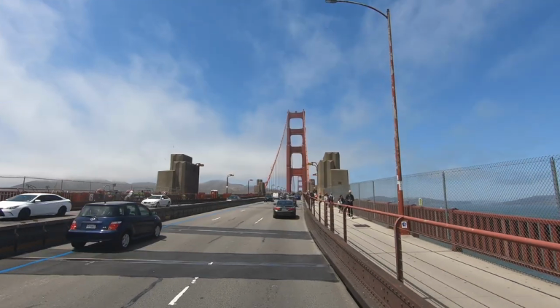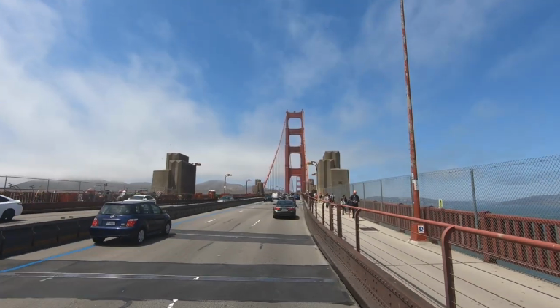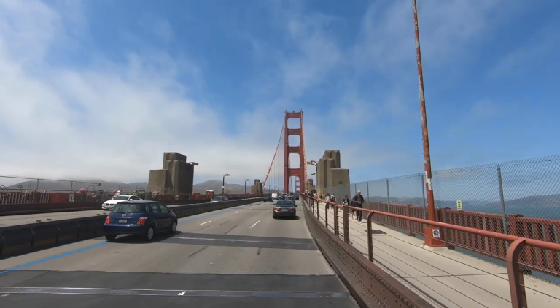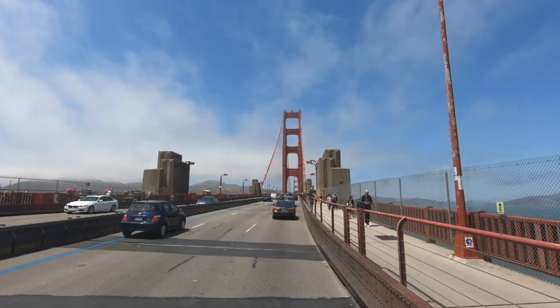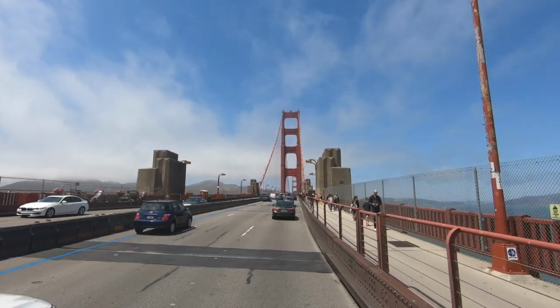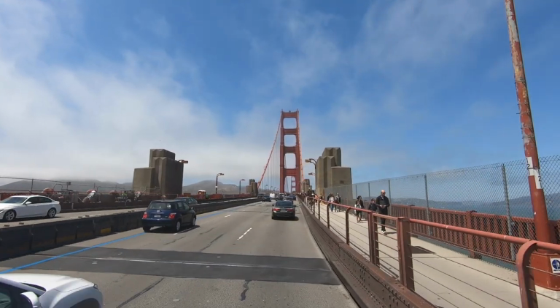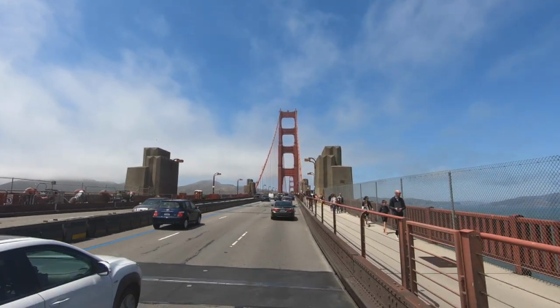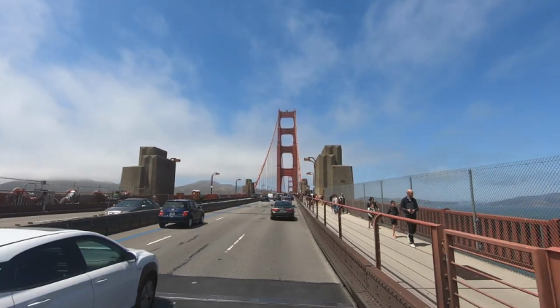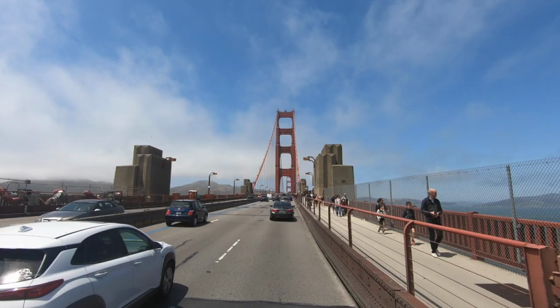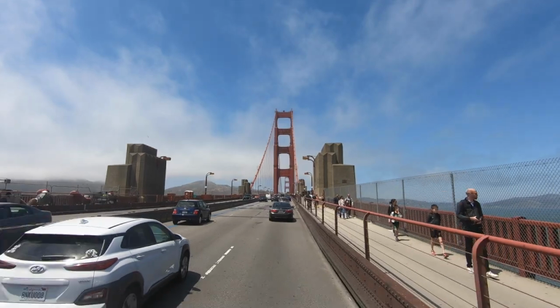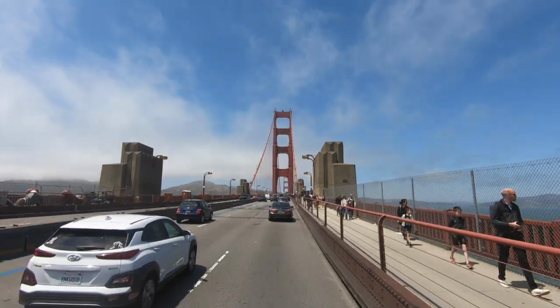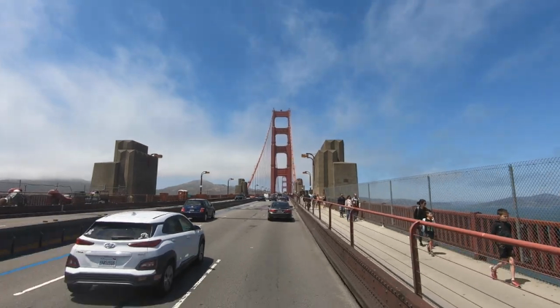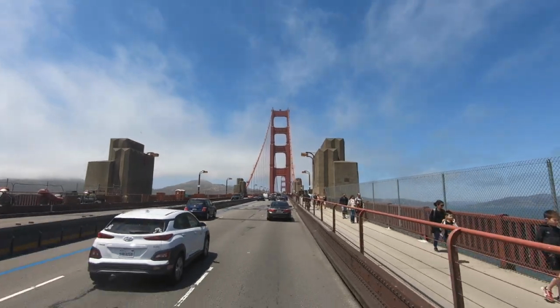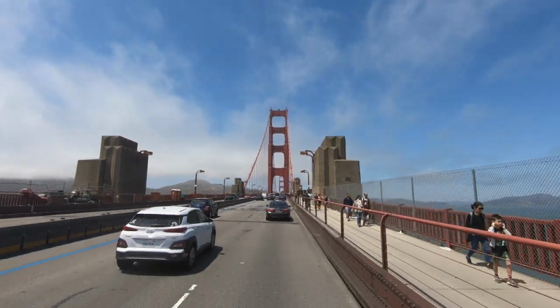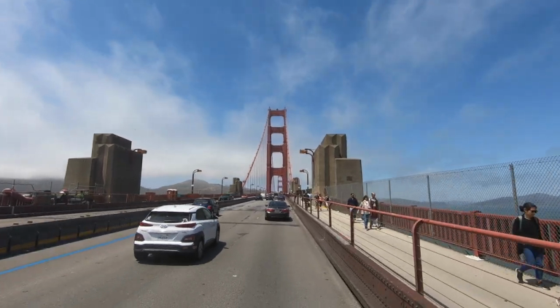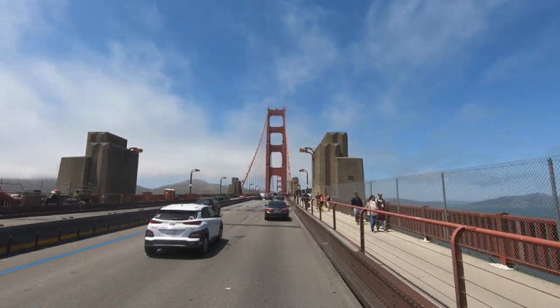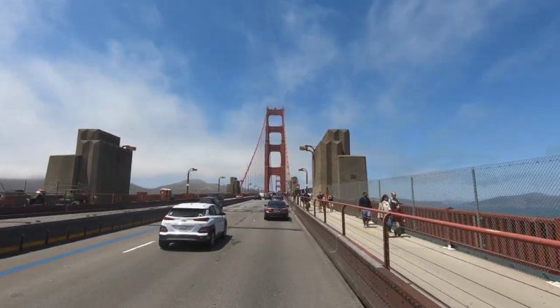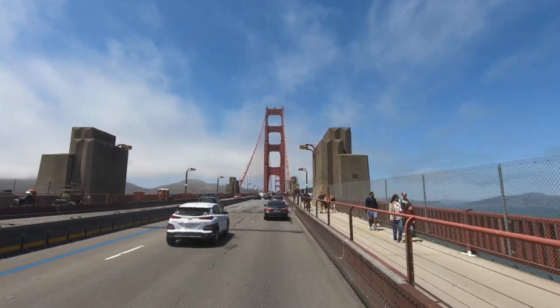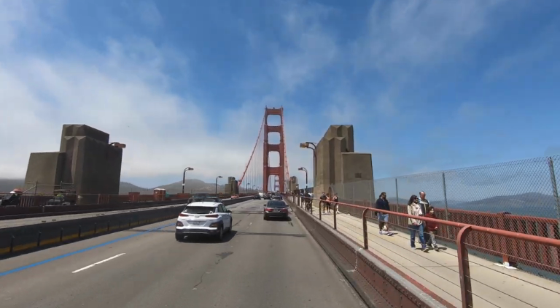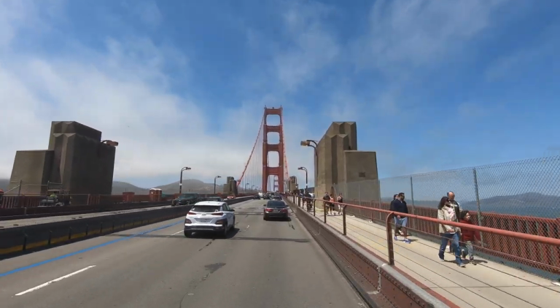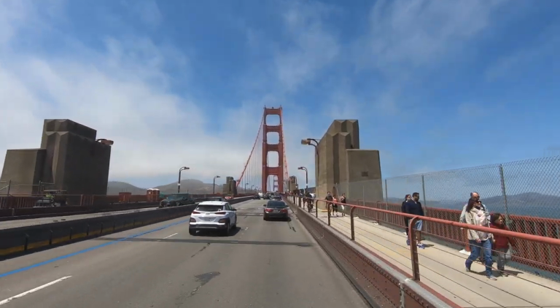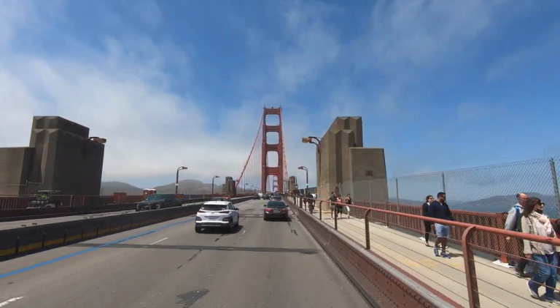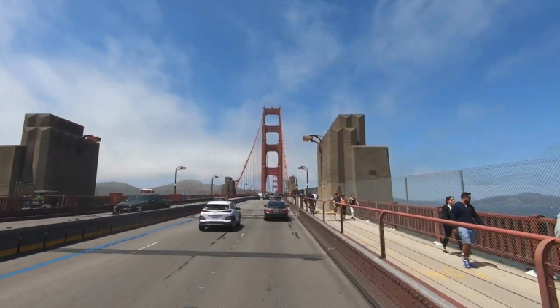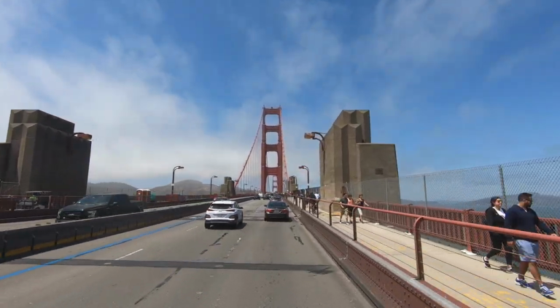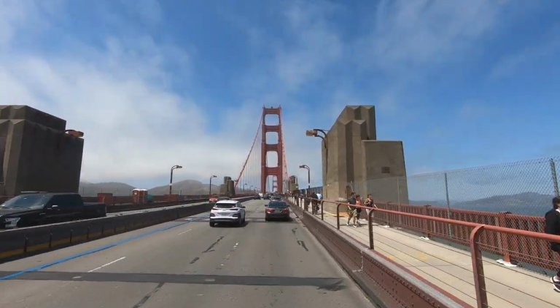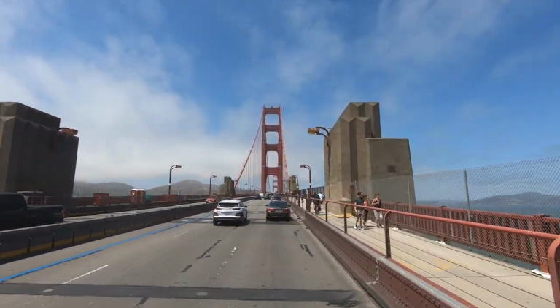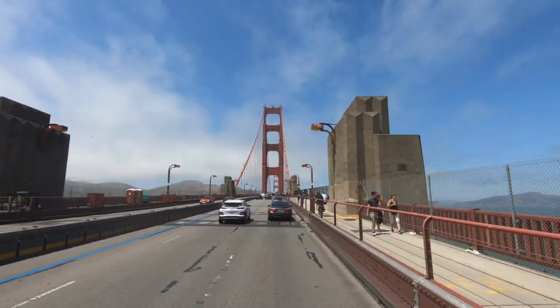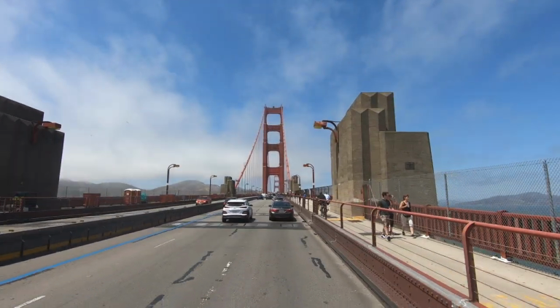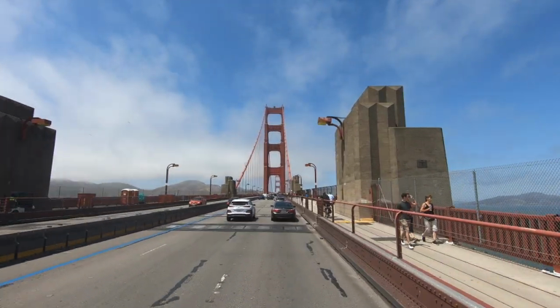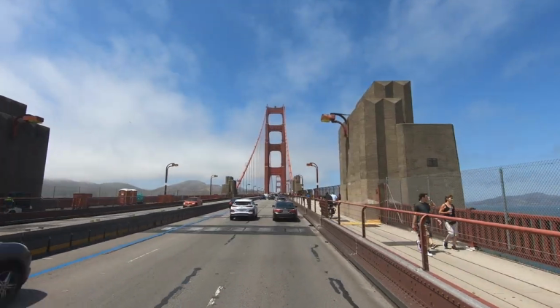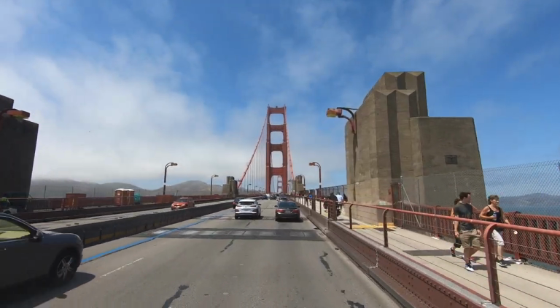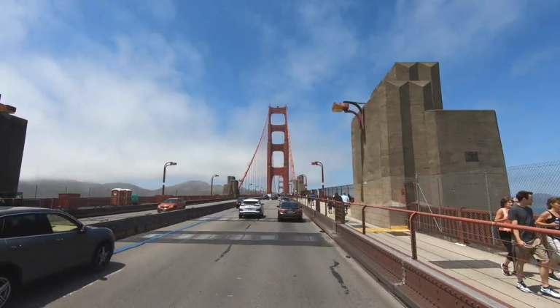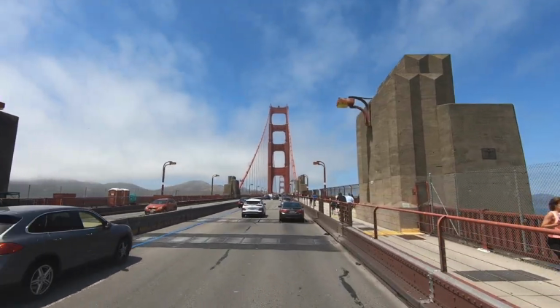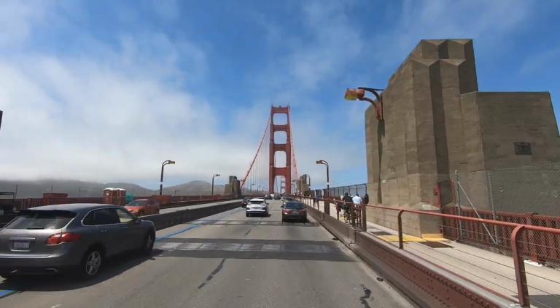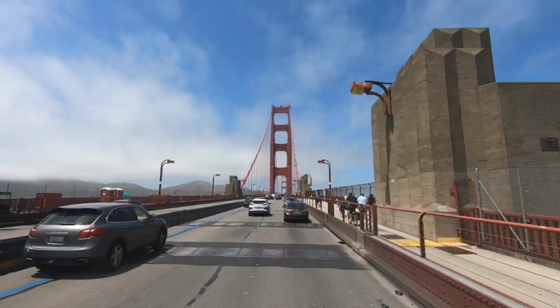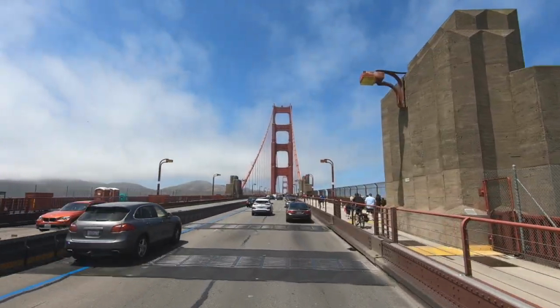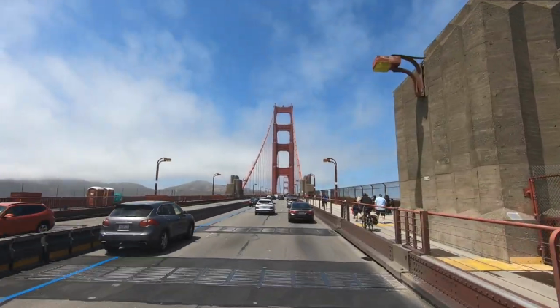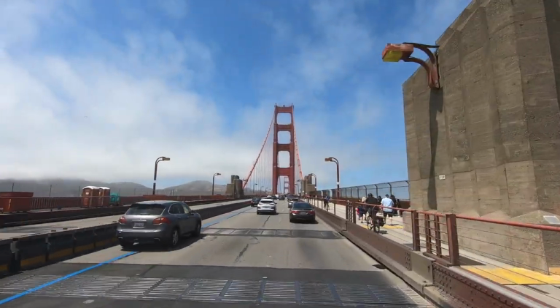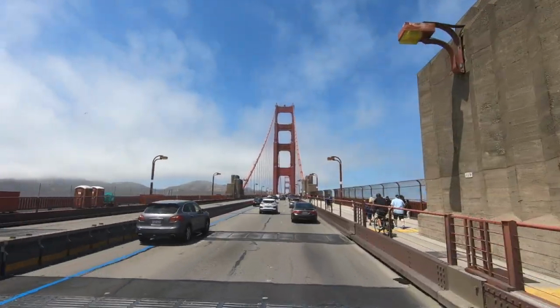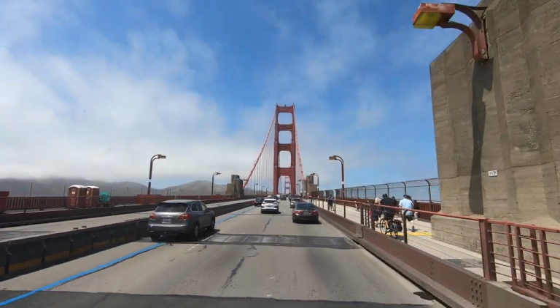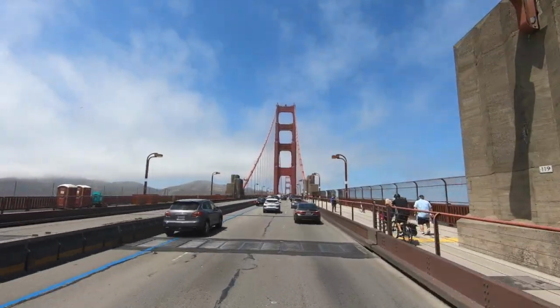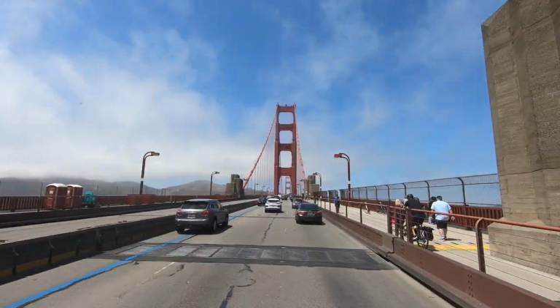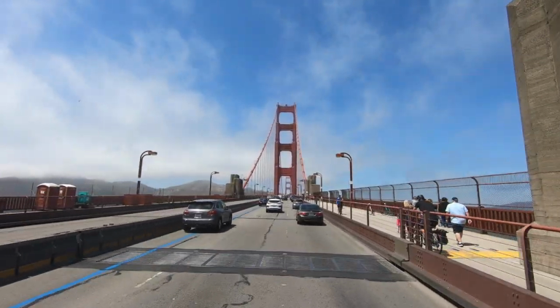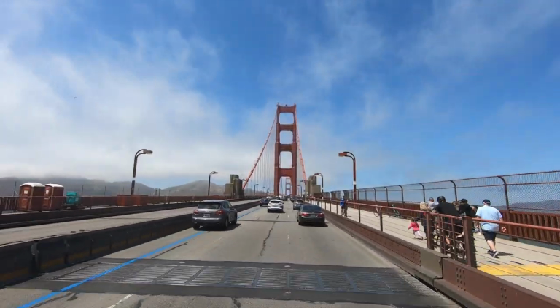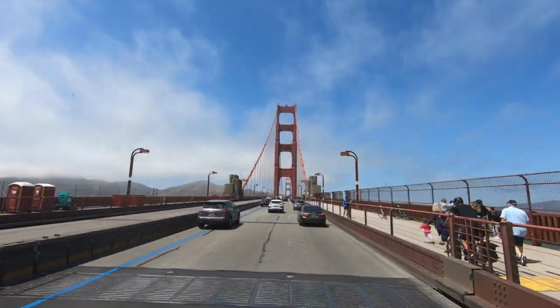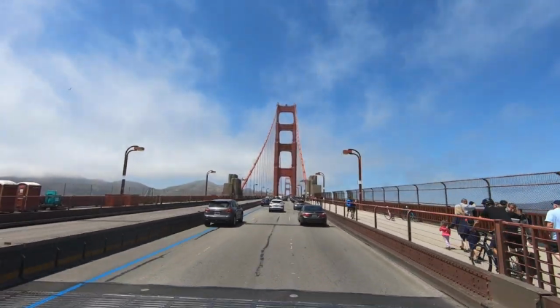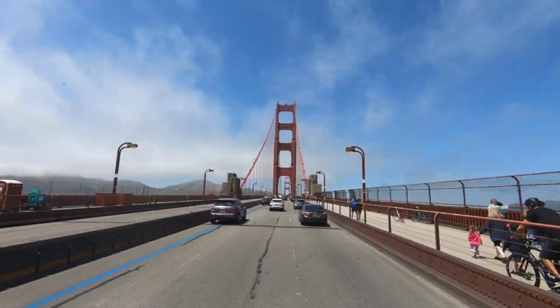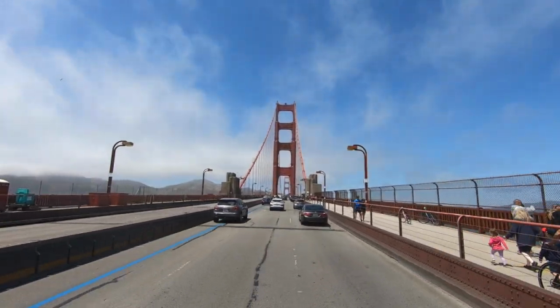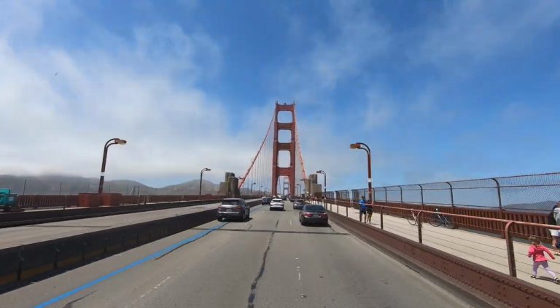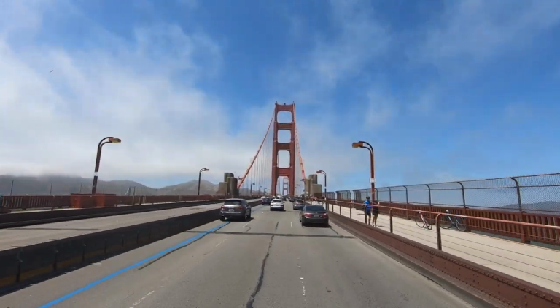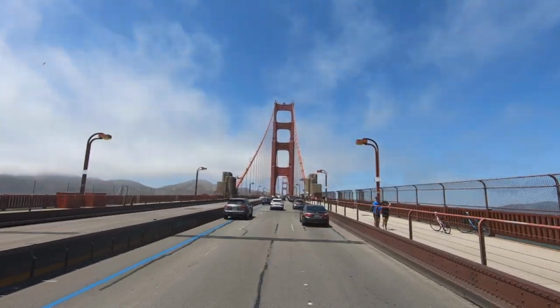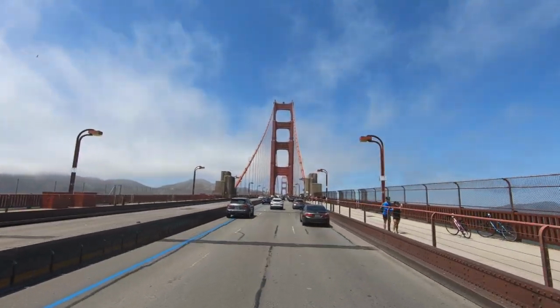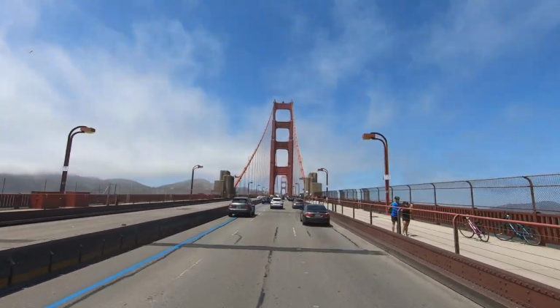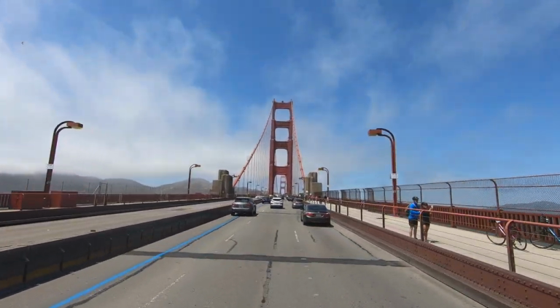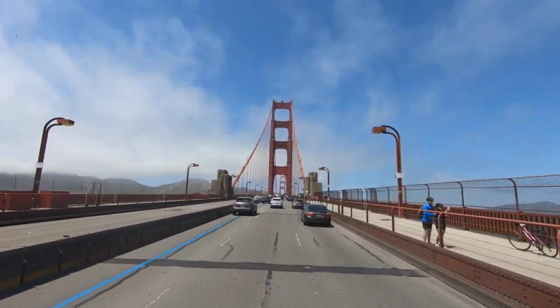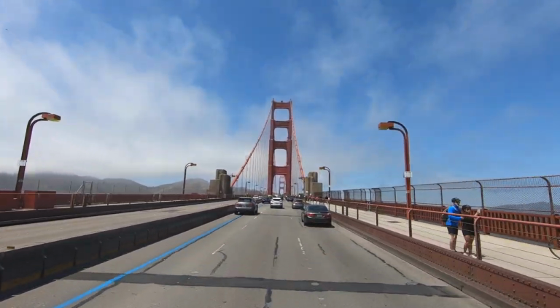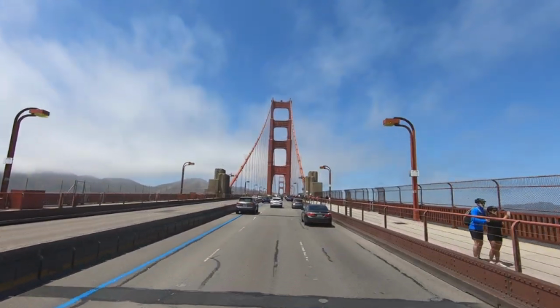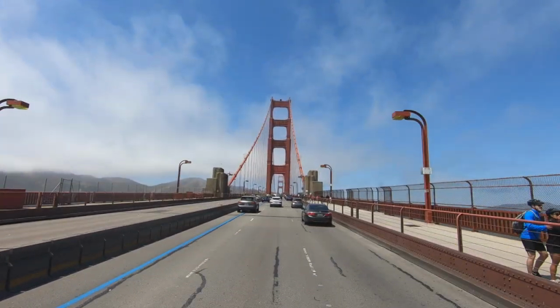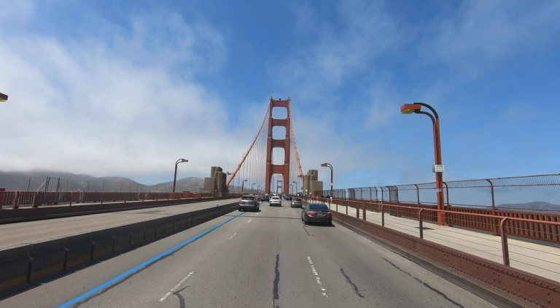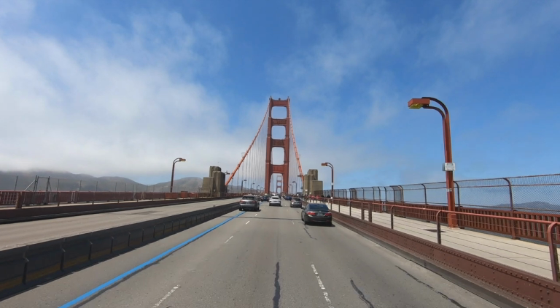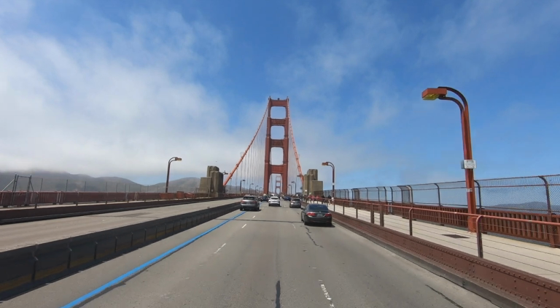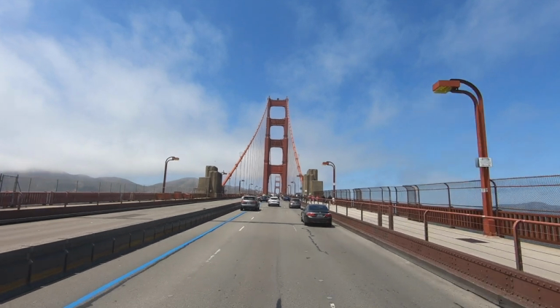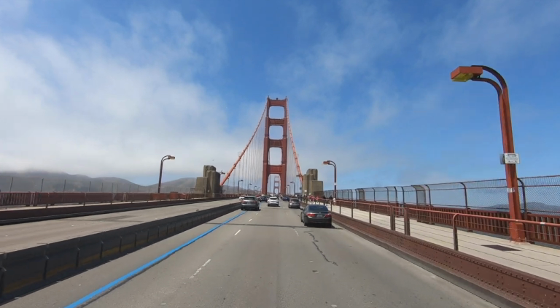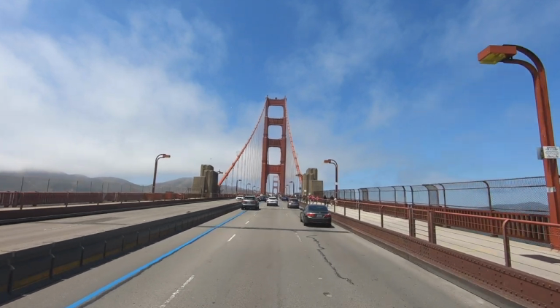Despite earthquake concerns at the onset of construction, the Golden Gate Bridge has withstood them all.